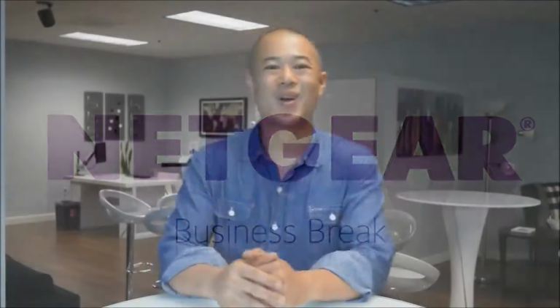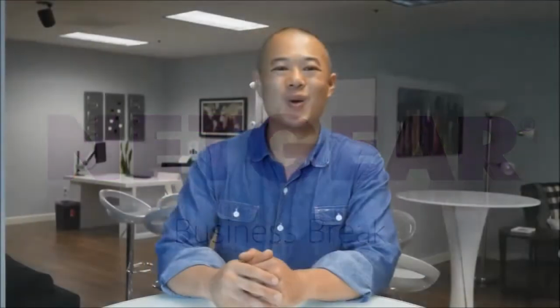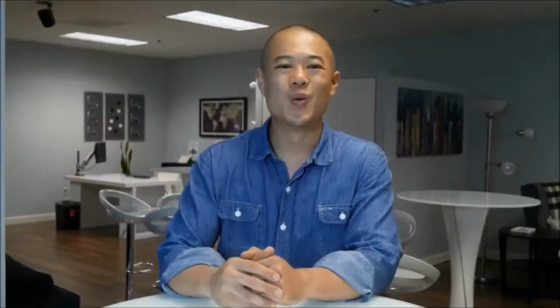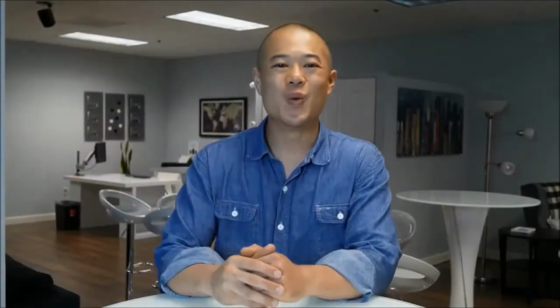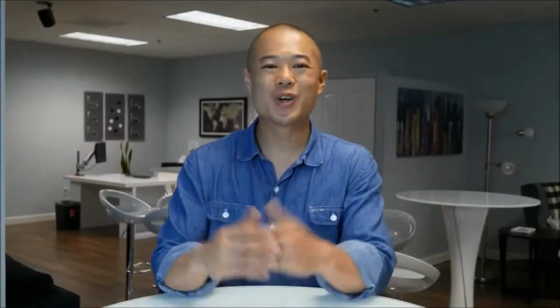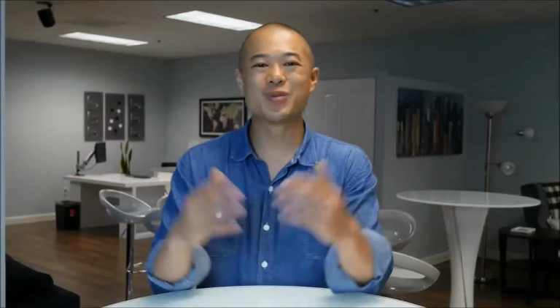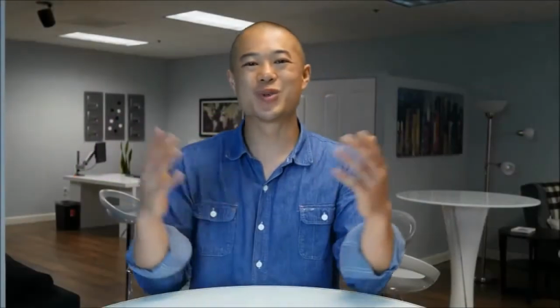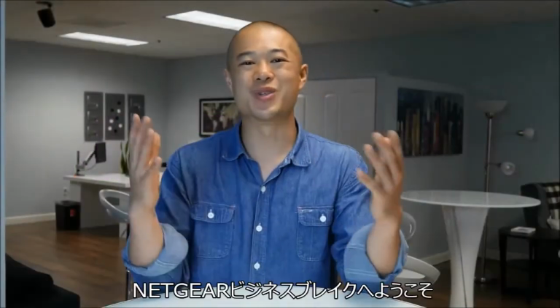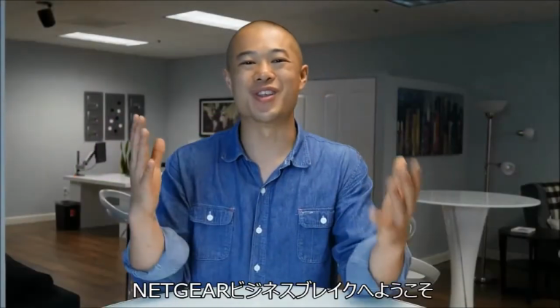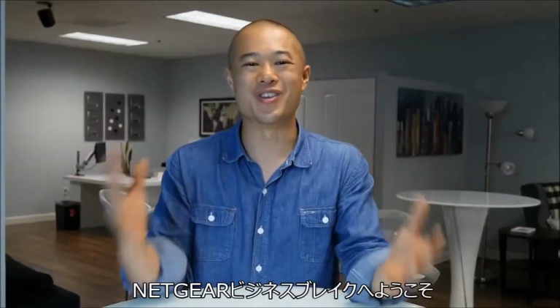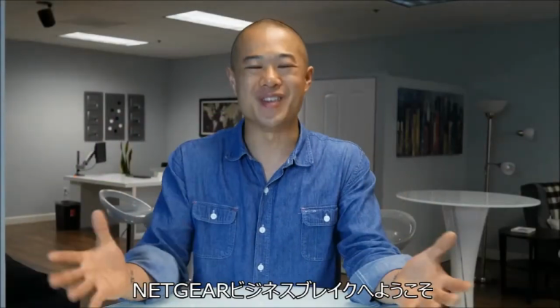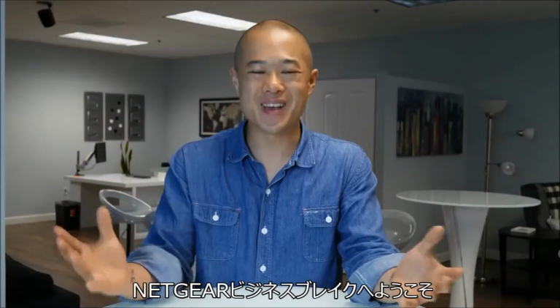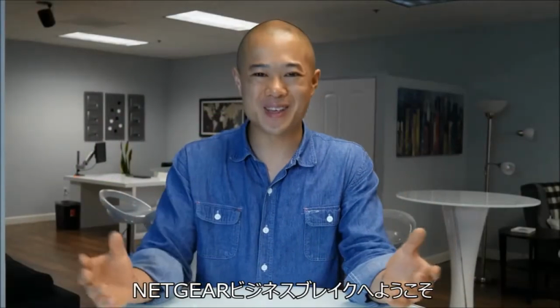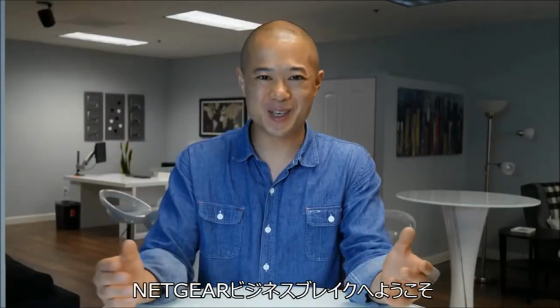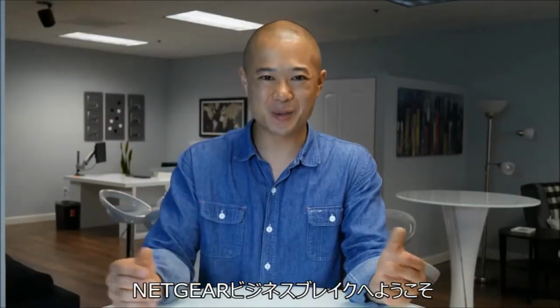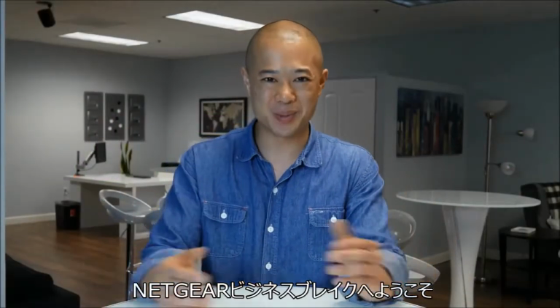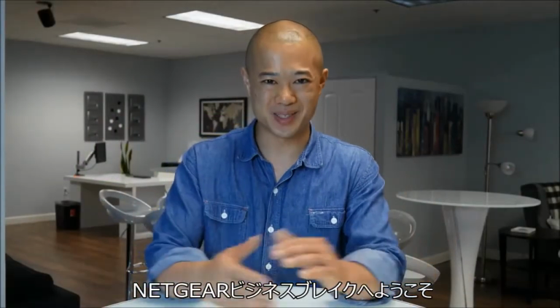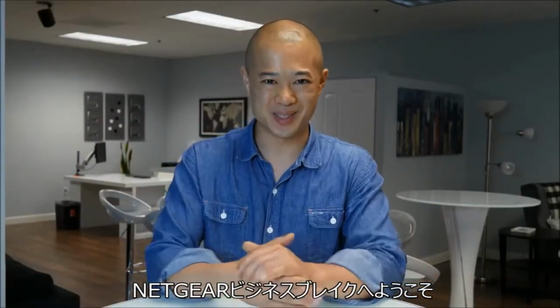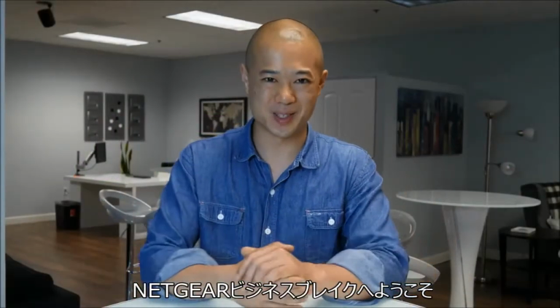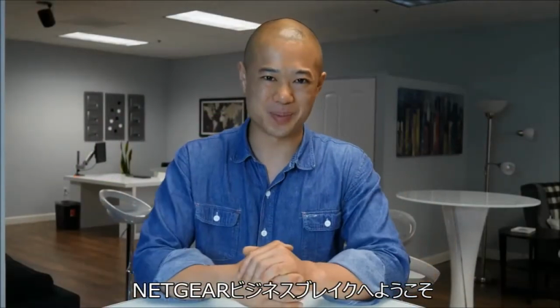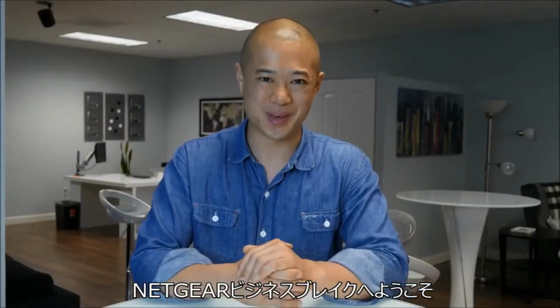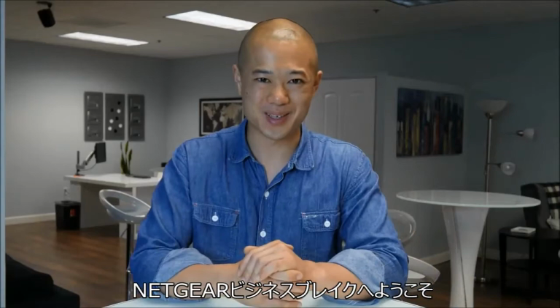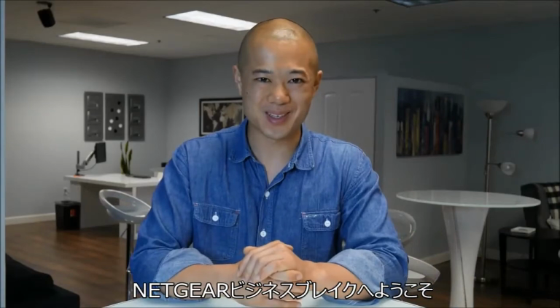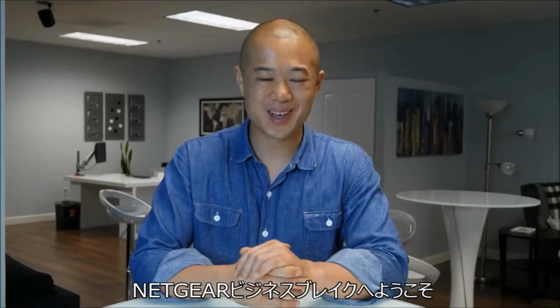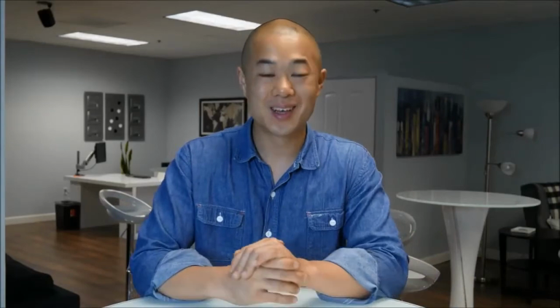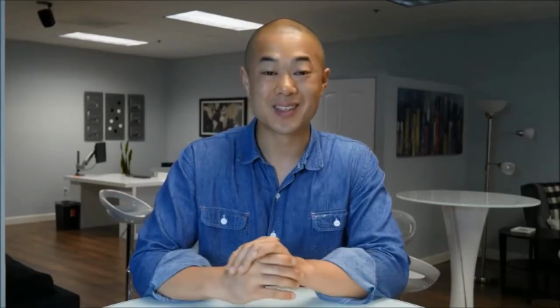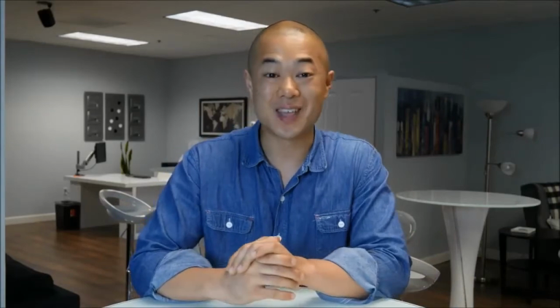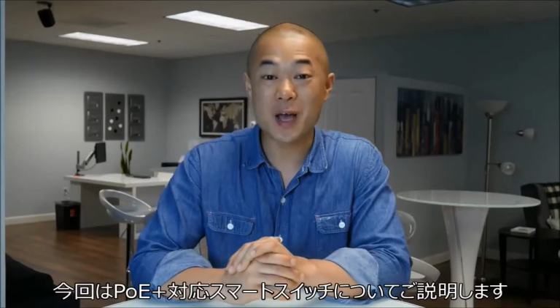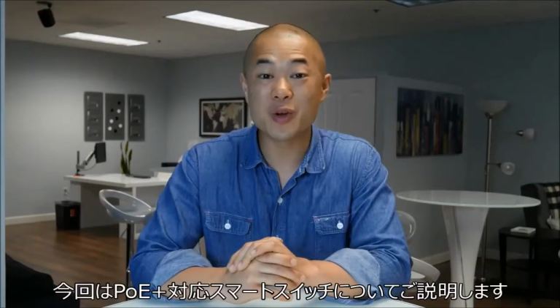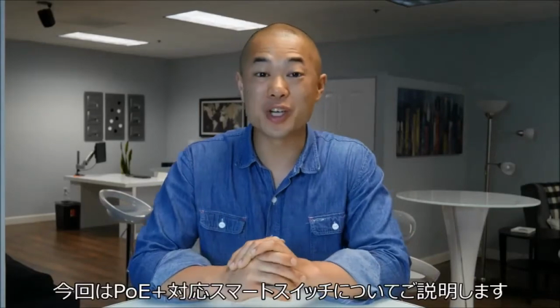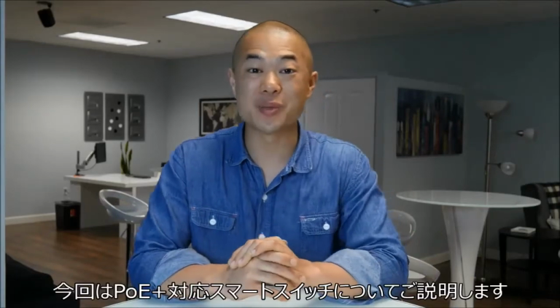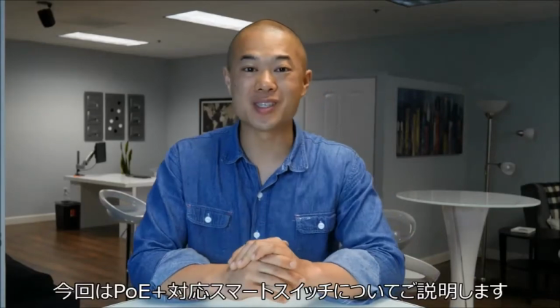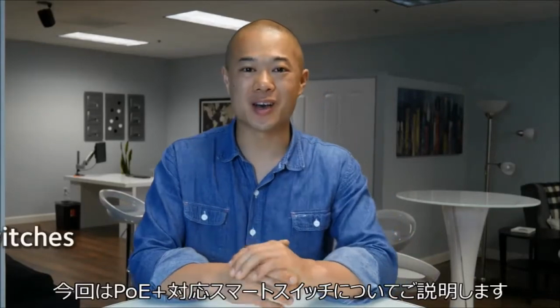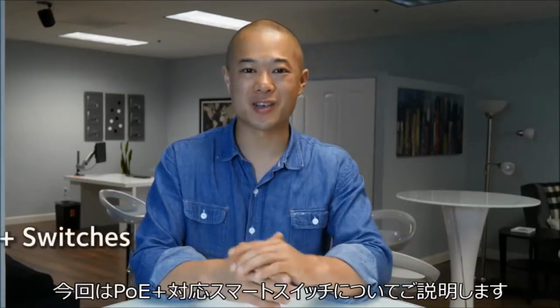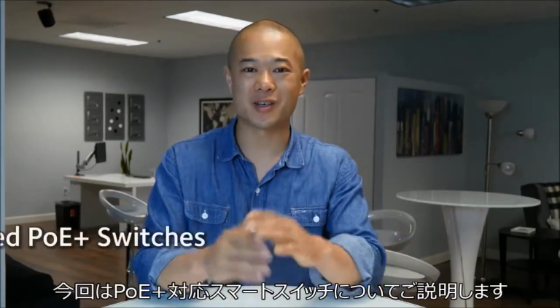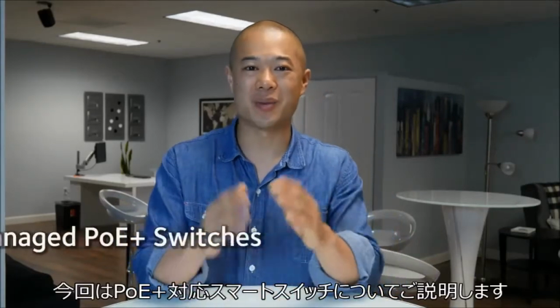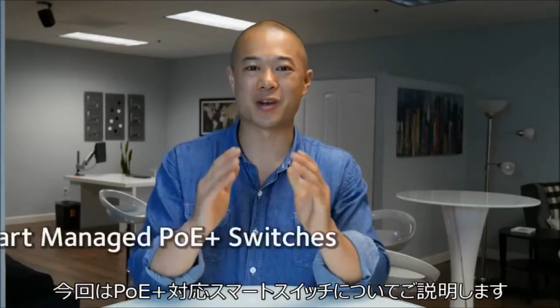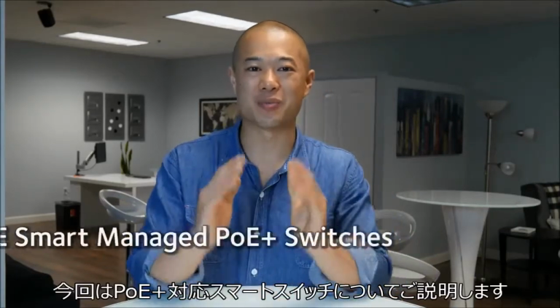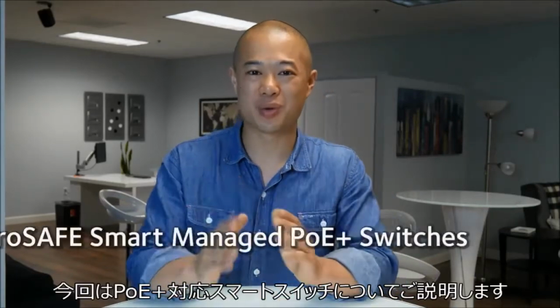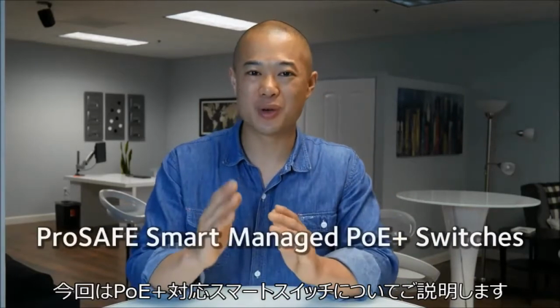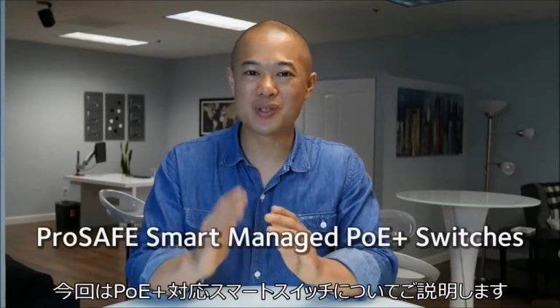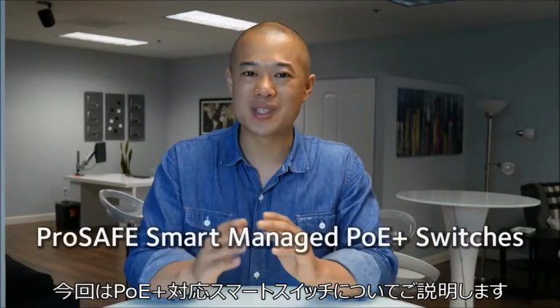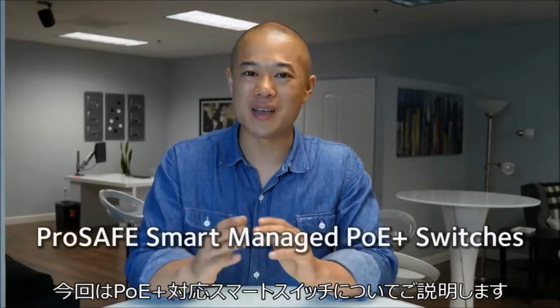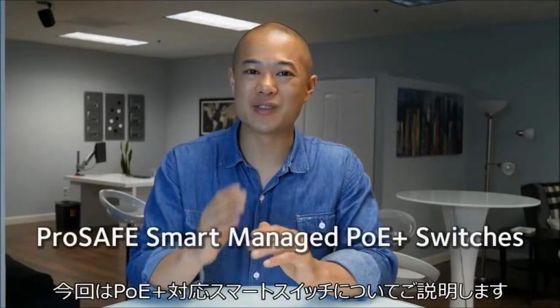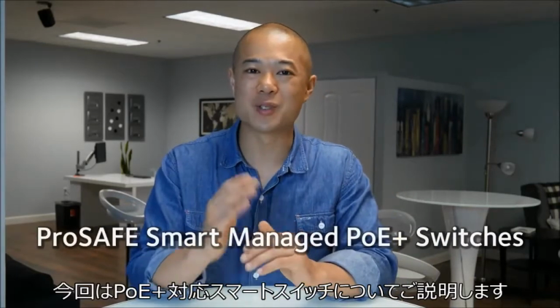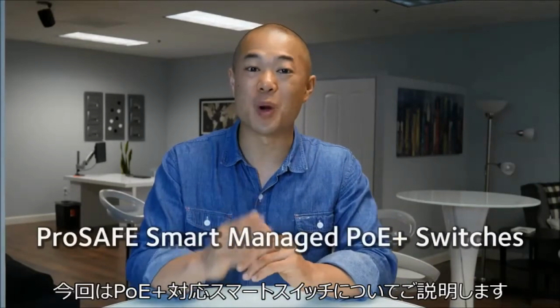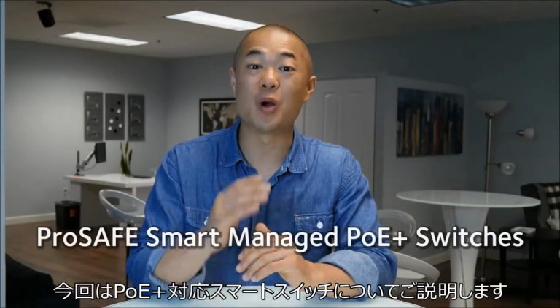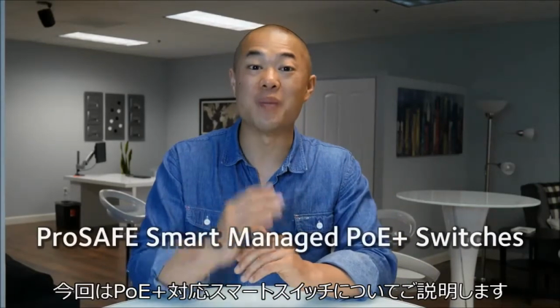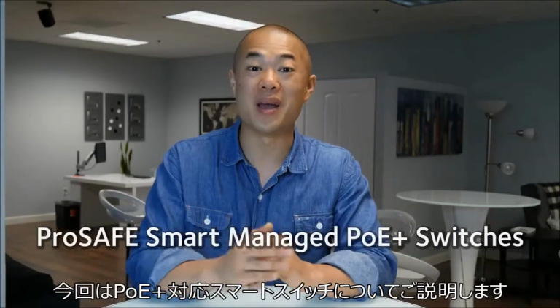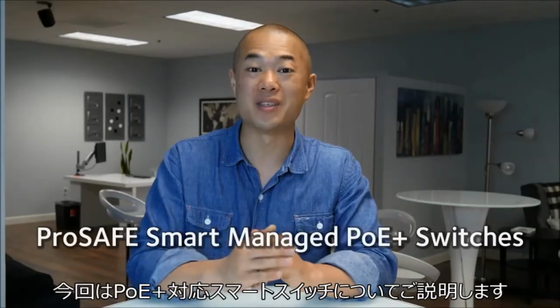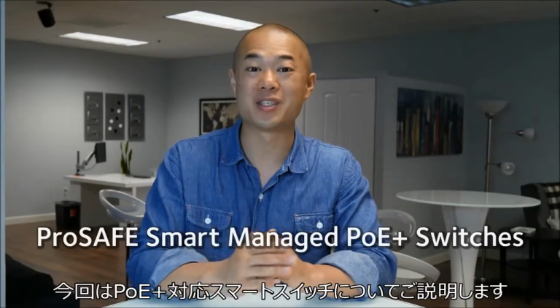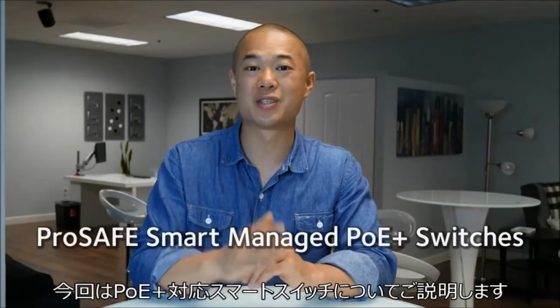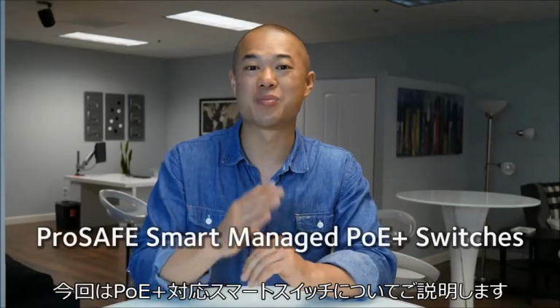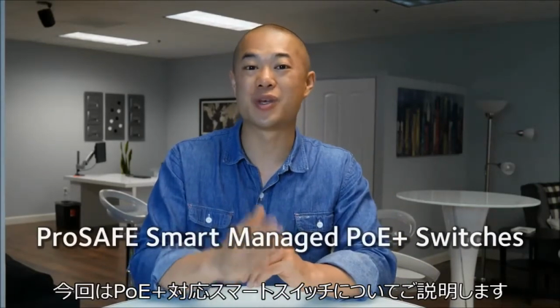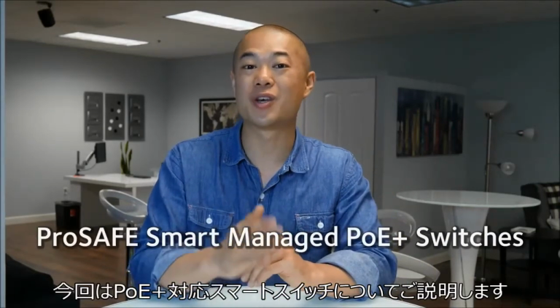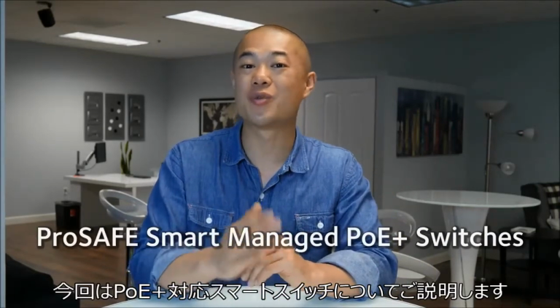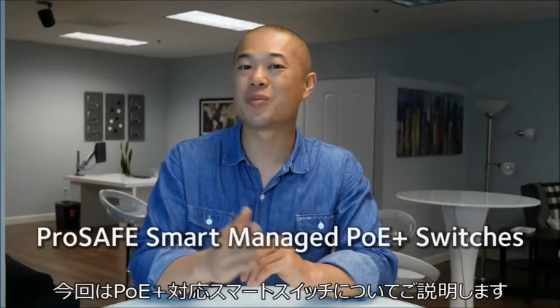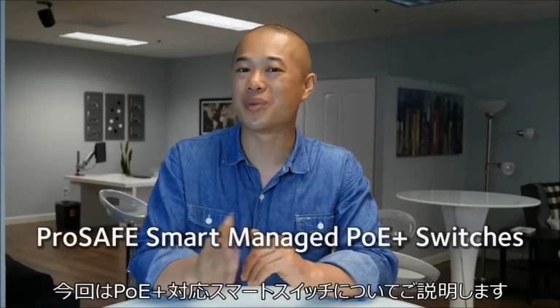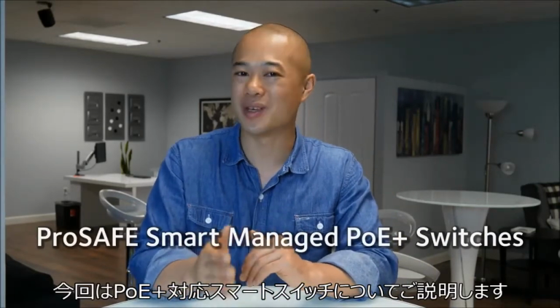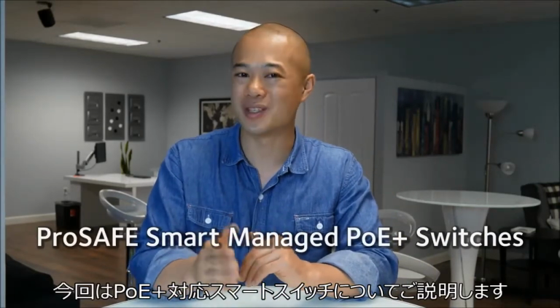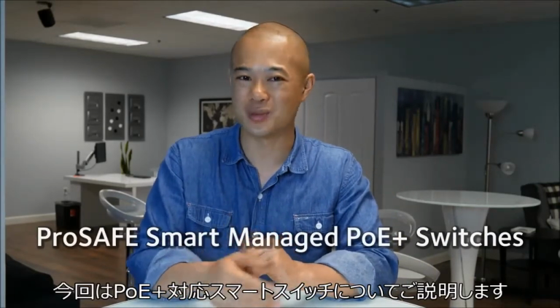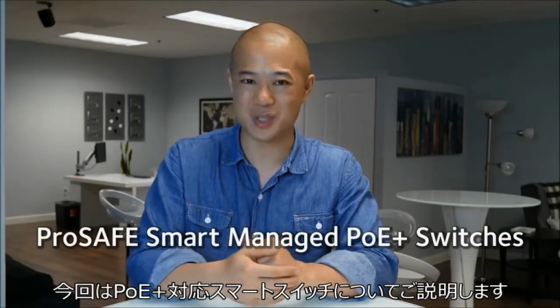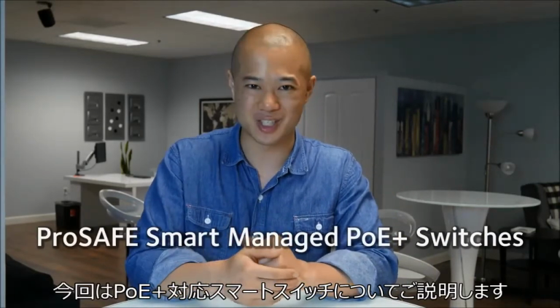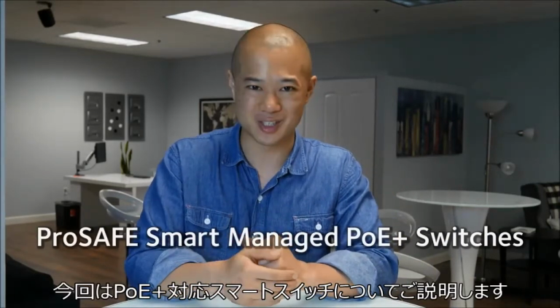Welcome to another Netgear Business Break. Today we're going to be talking about our ProSafe Smart Managed PoE Plus switches.